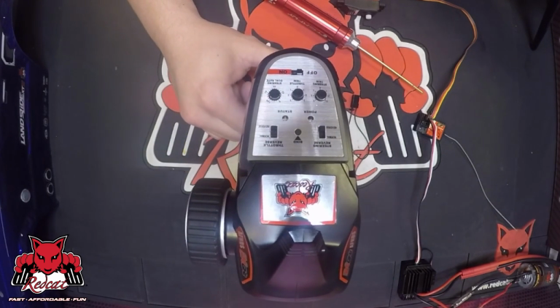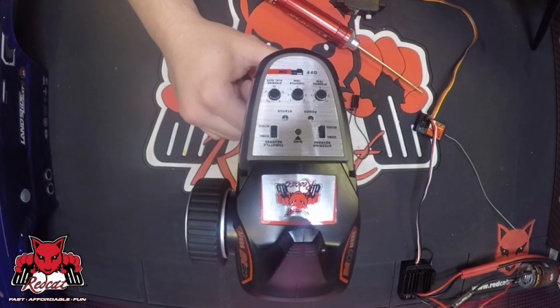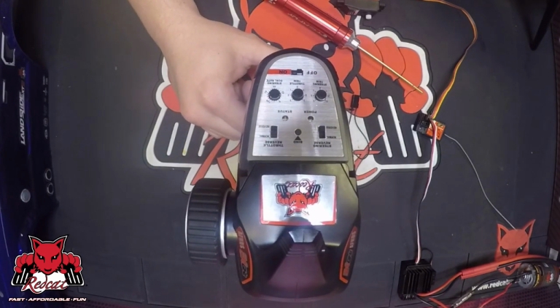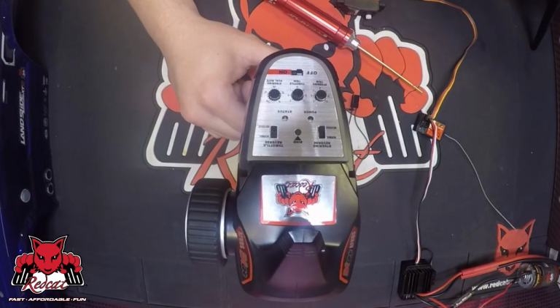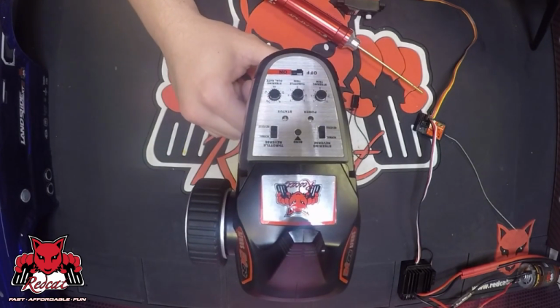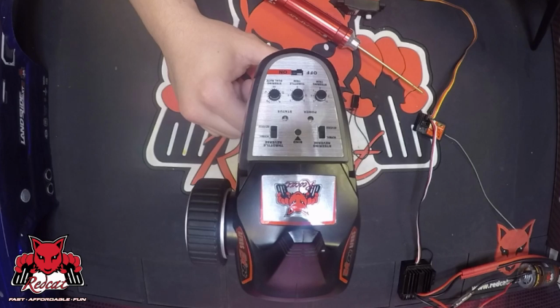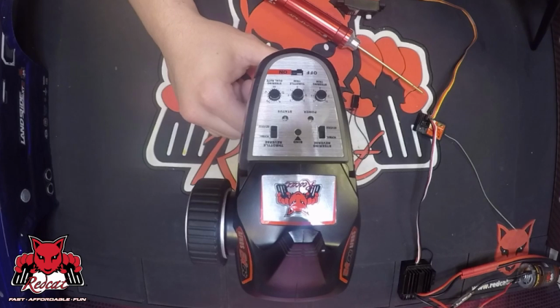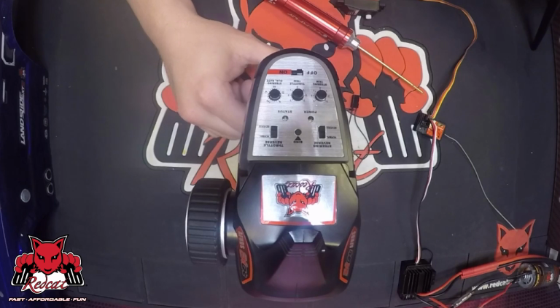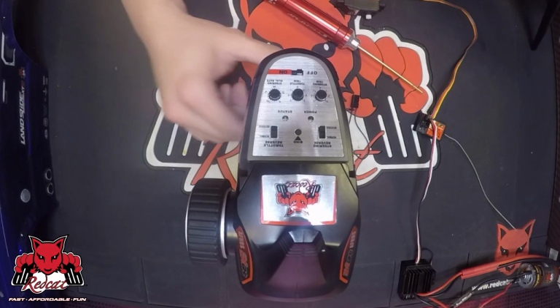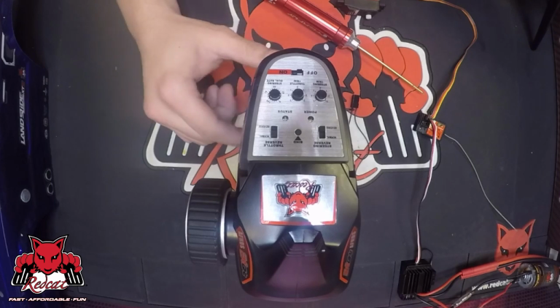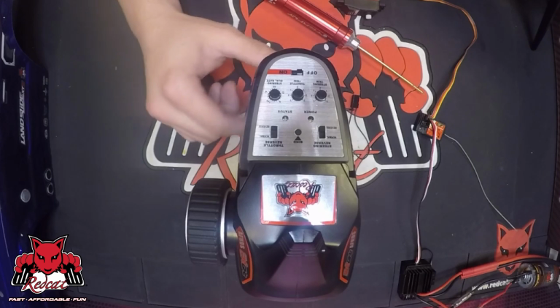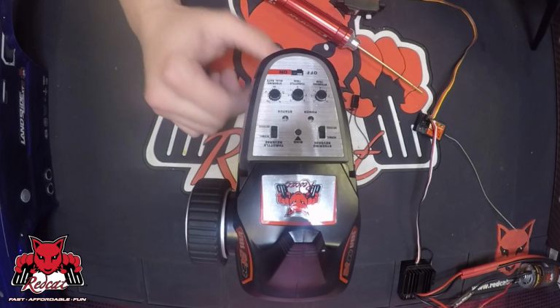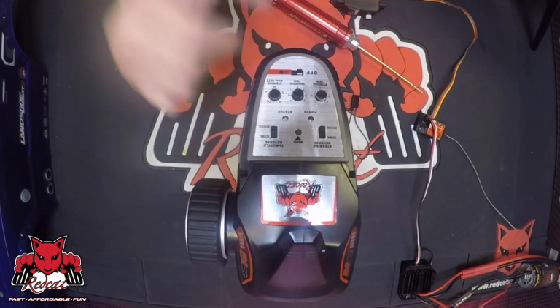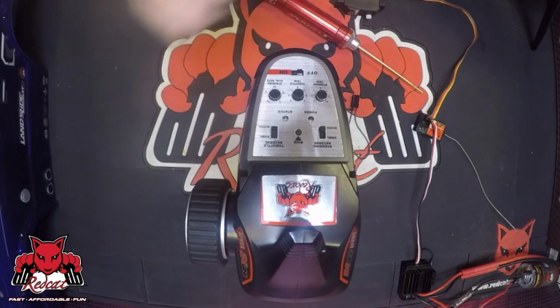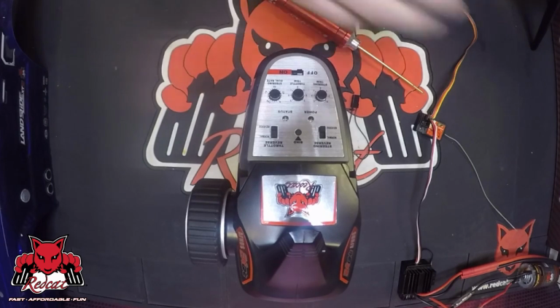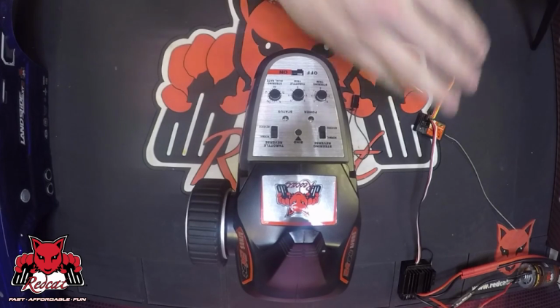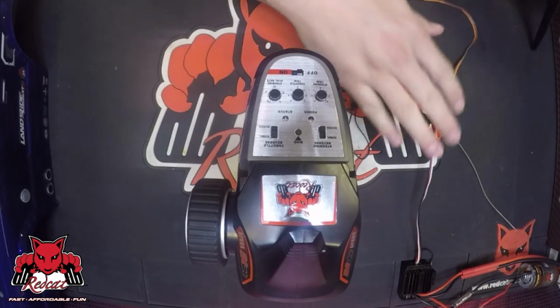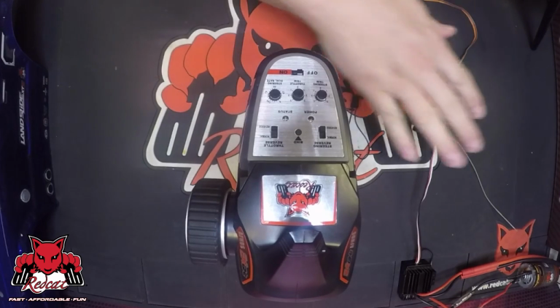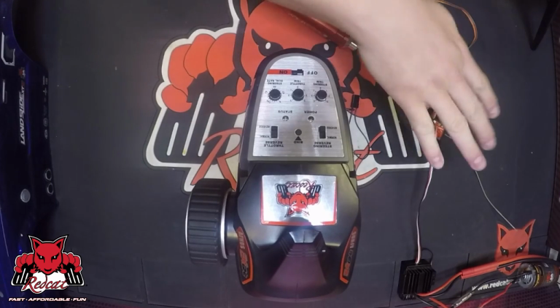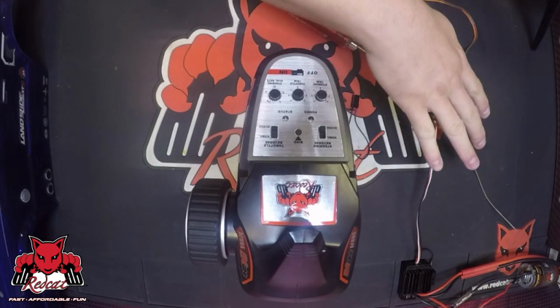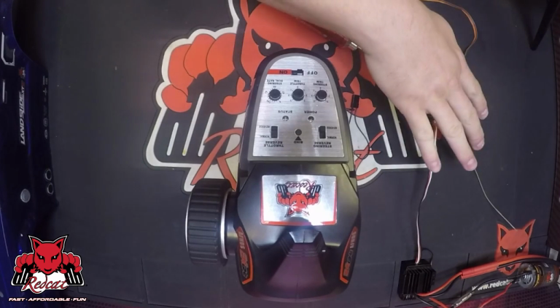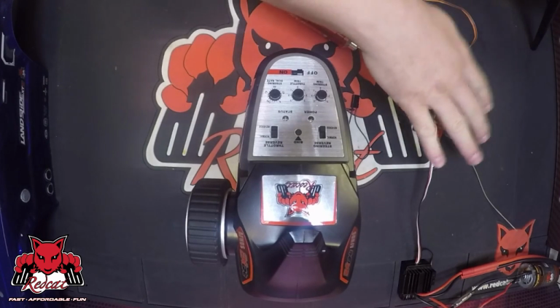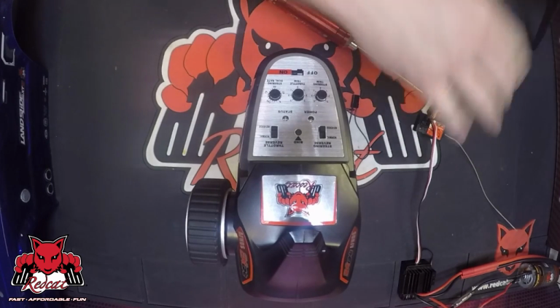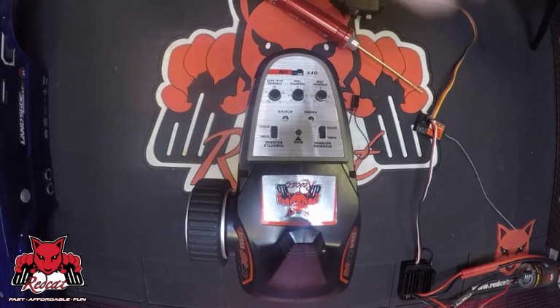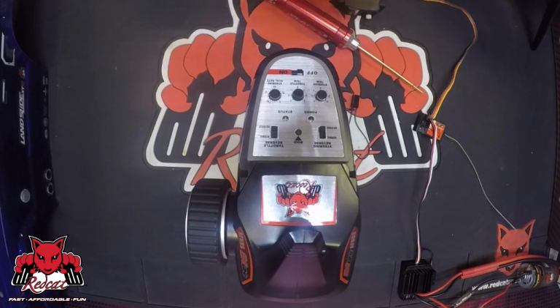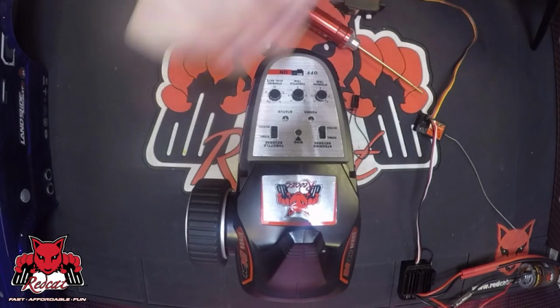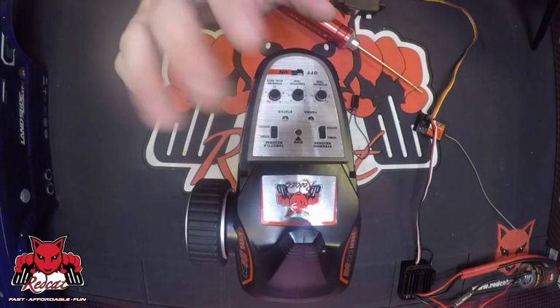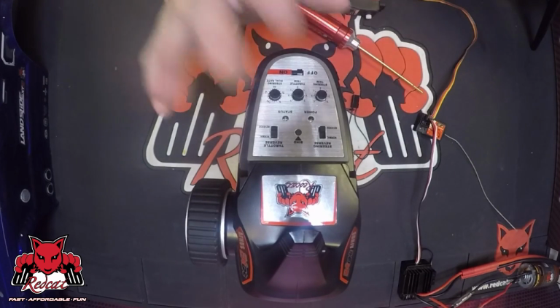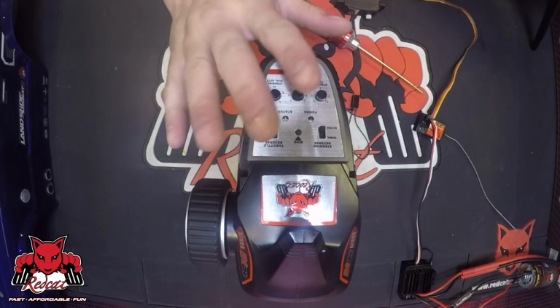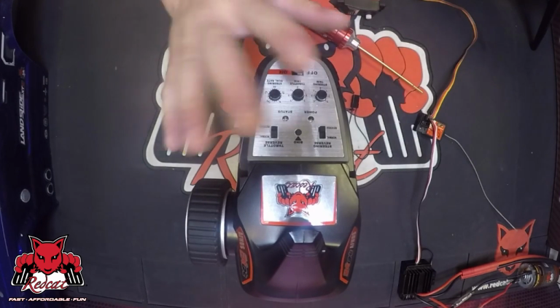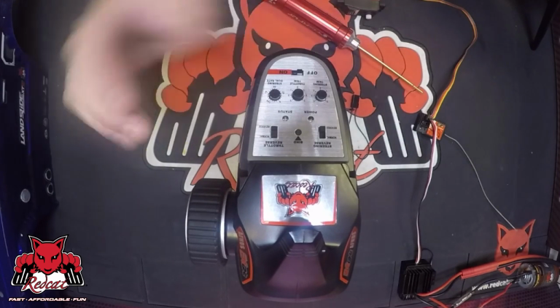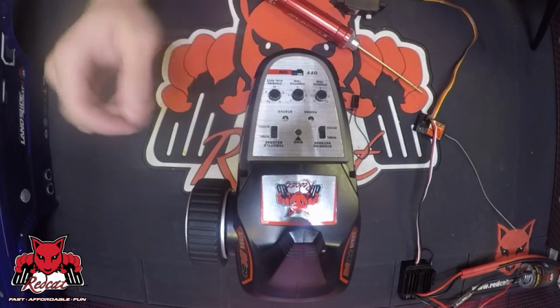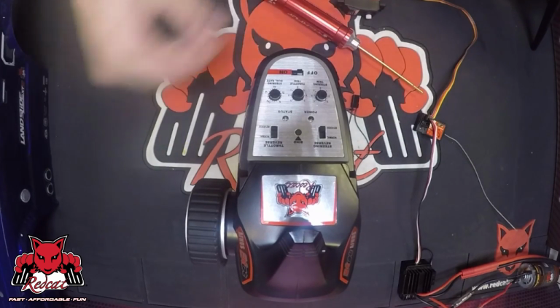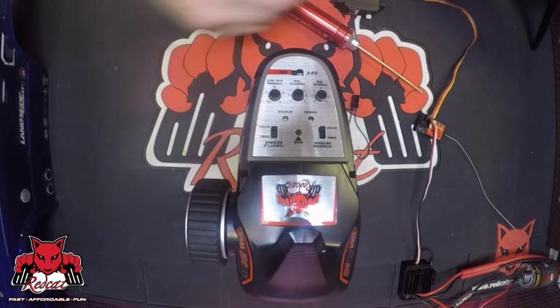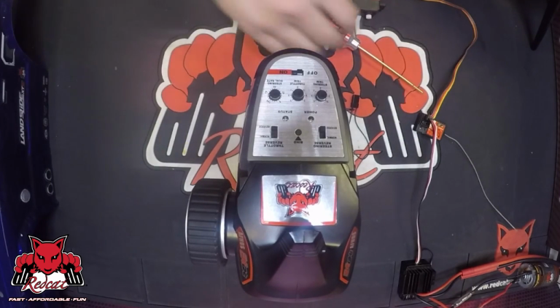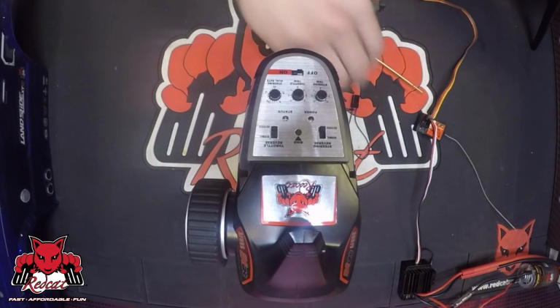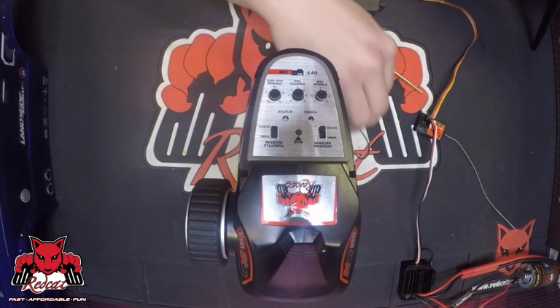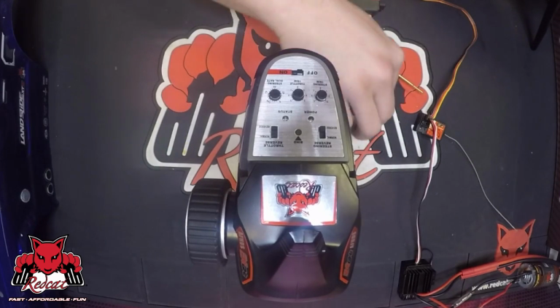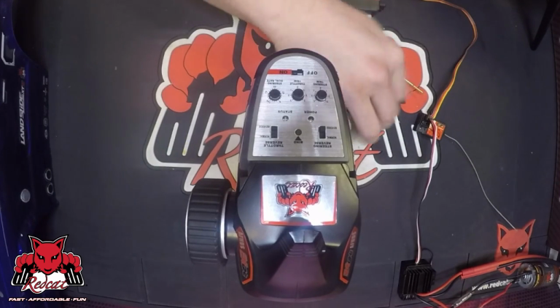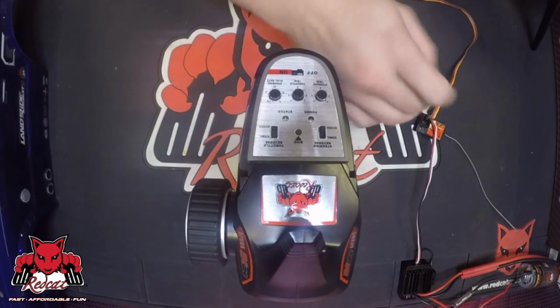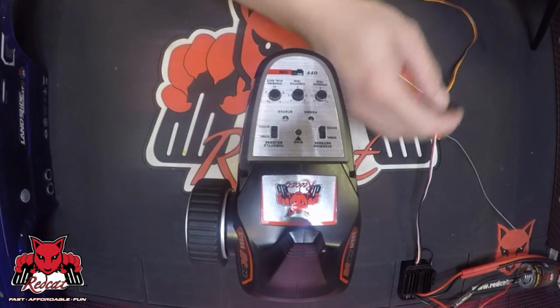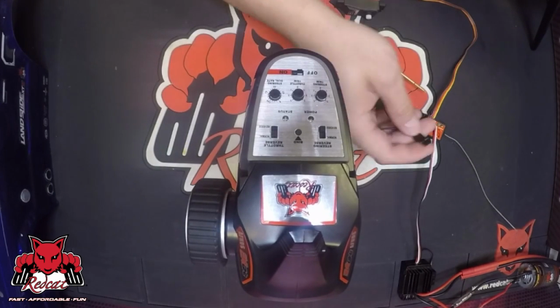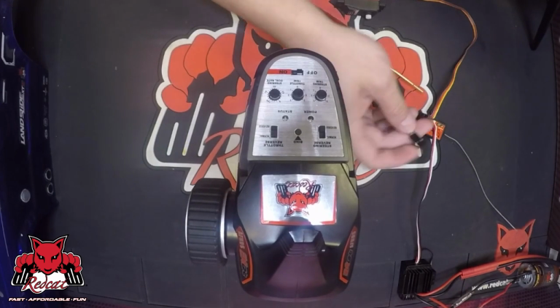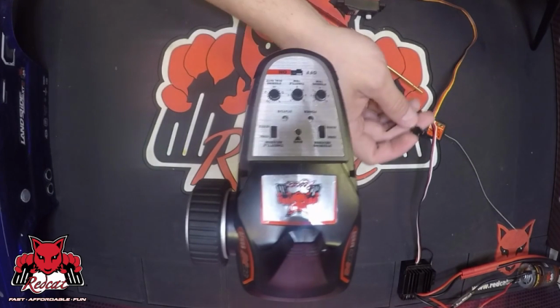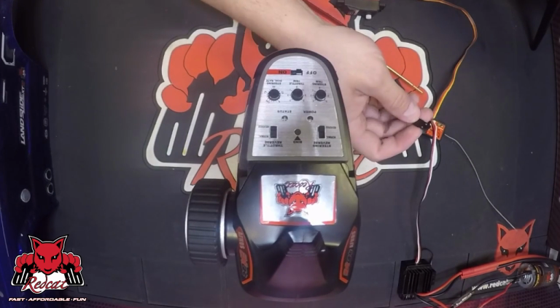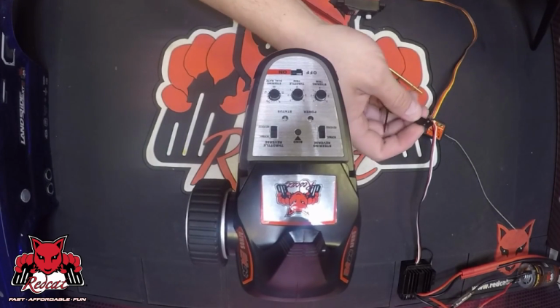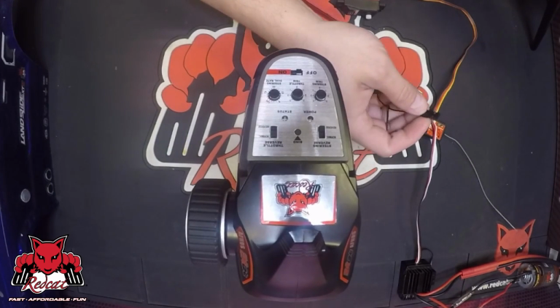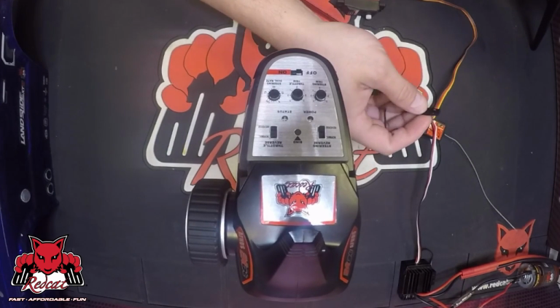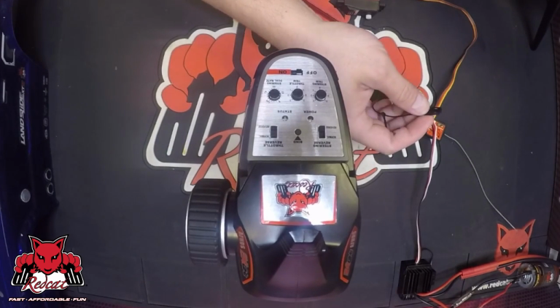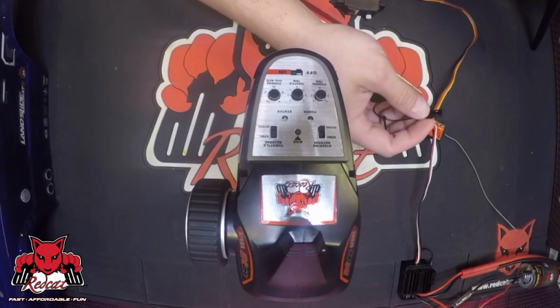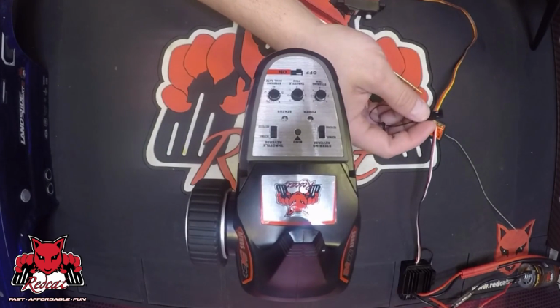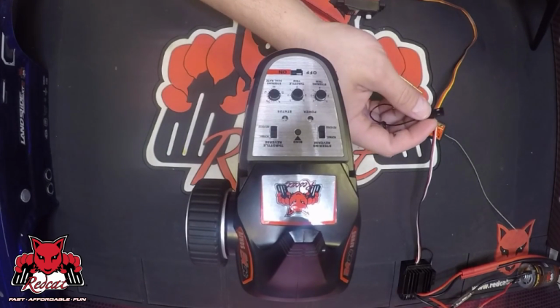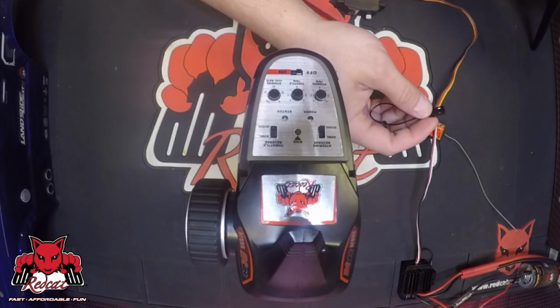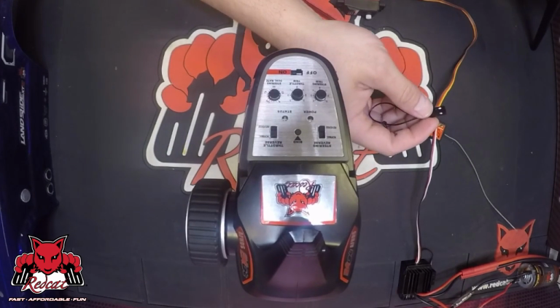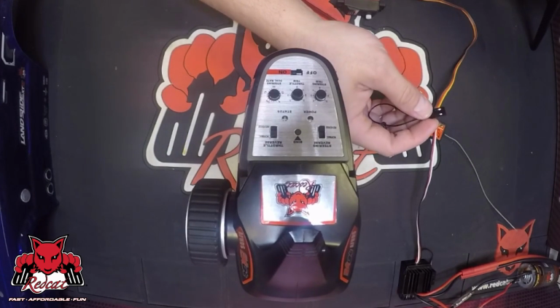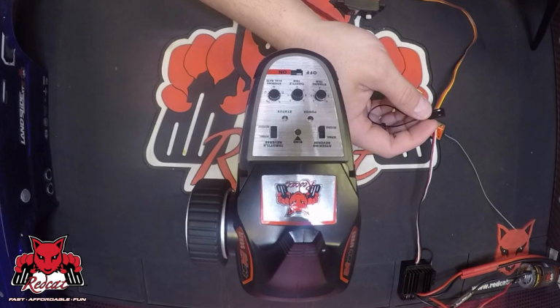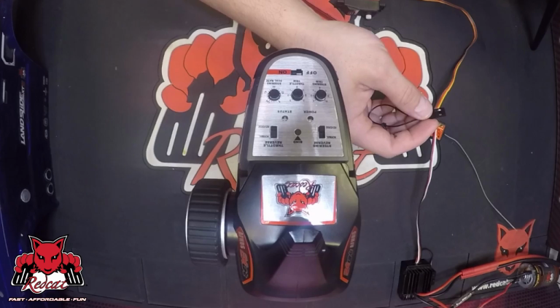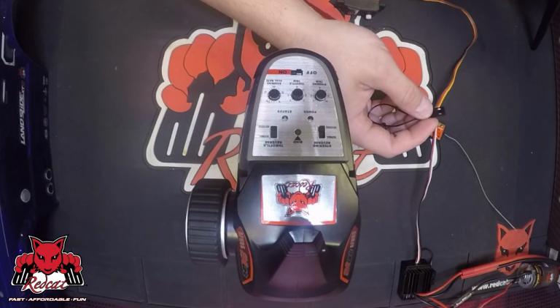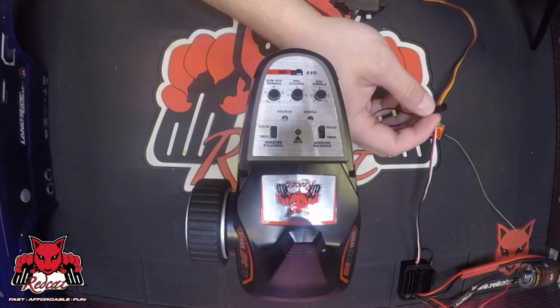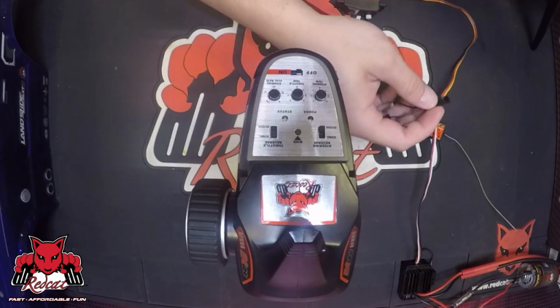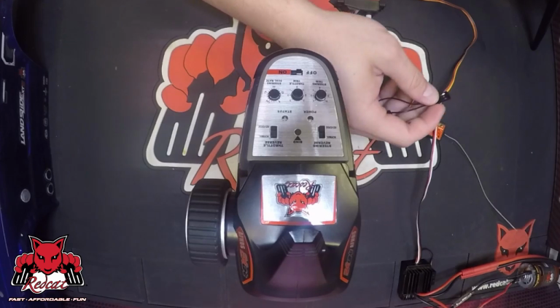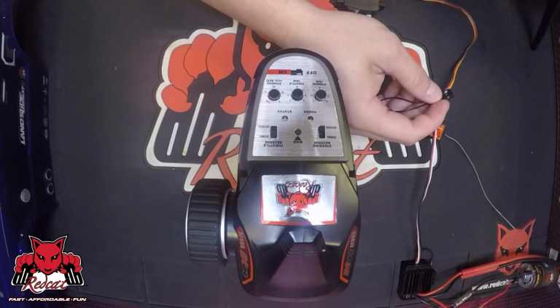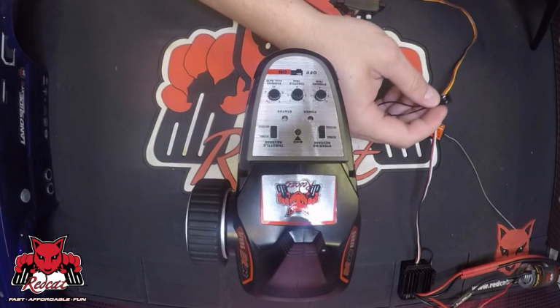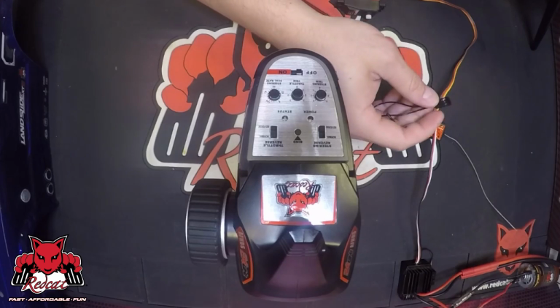First, you want to make sure that your vehicle is off, your controller is off, and you're going to put the bind plug in the receiver's bind port.